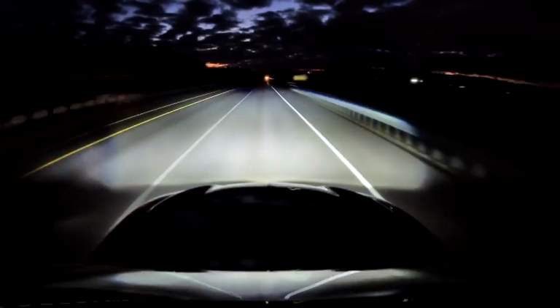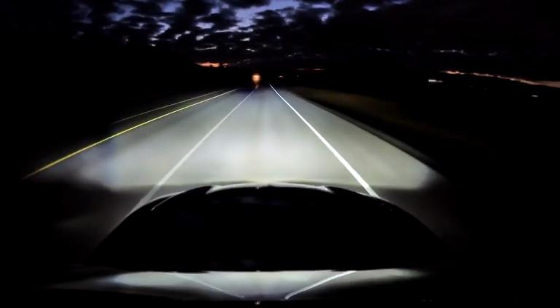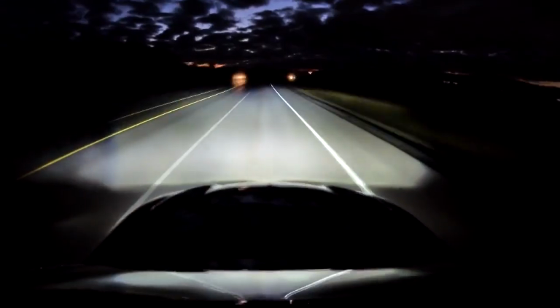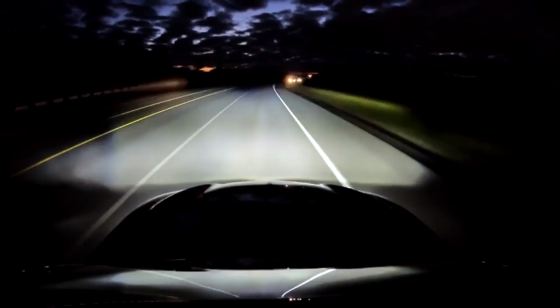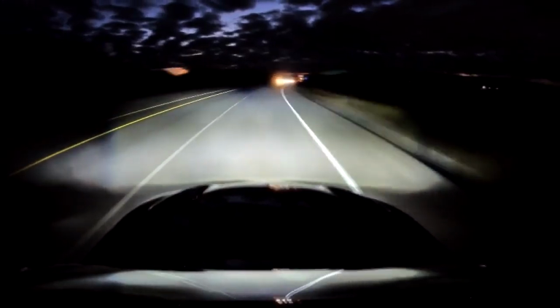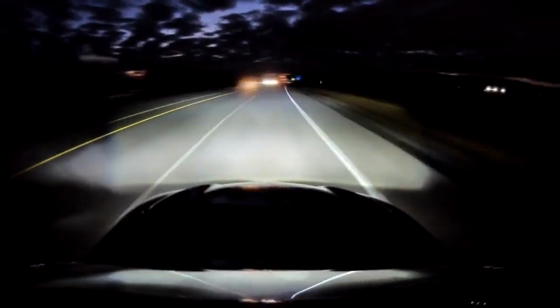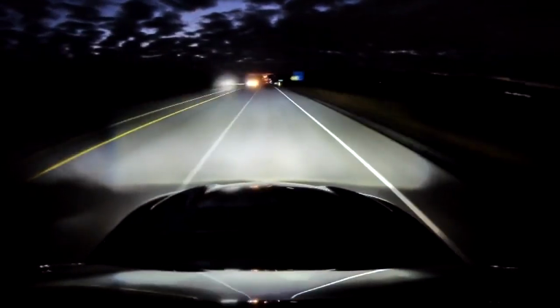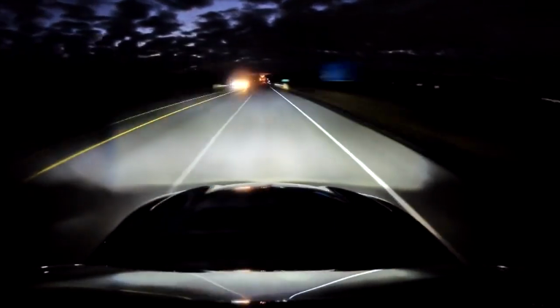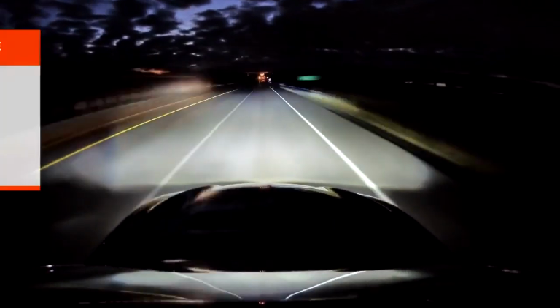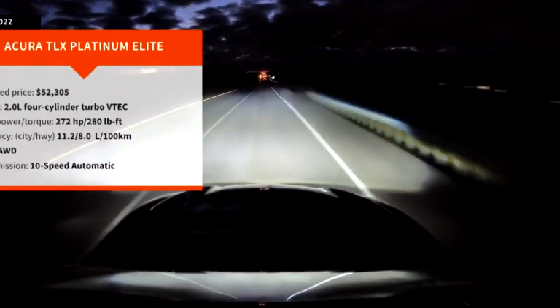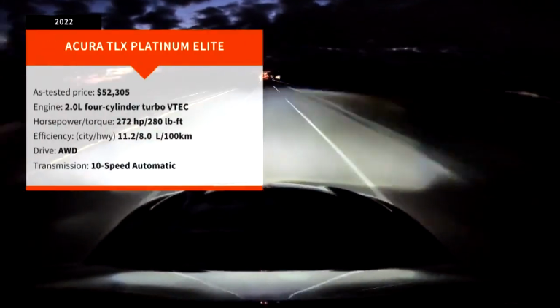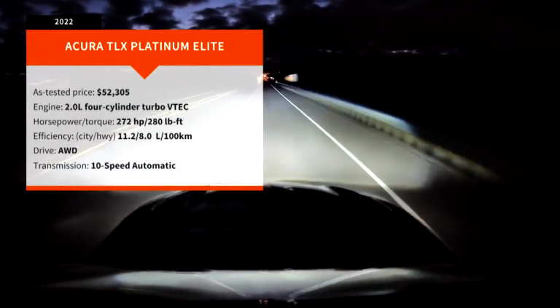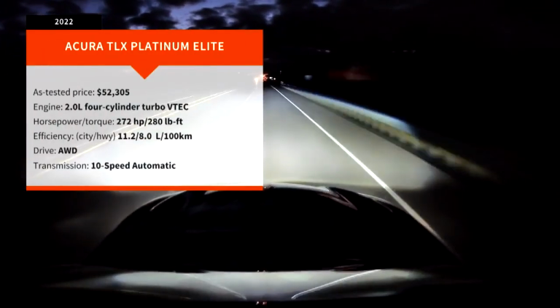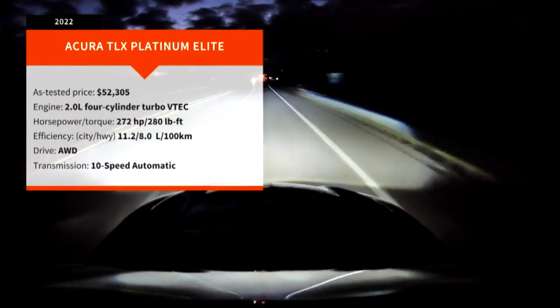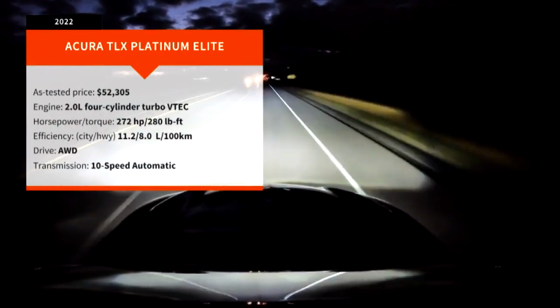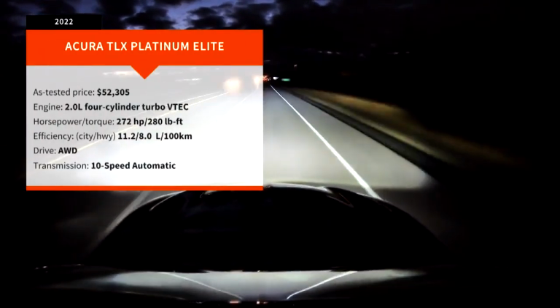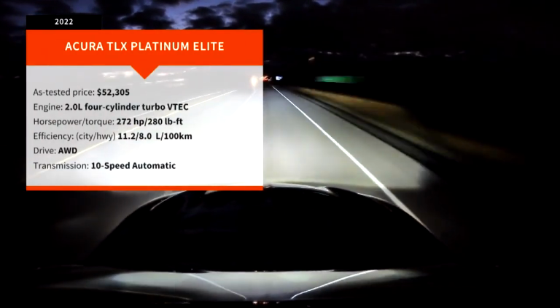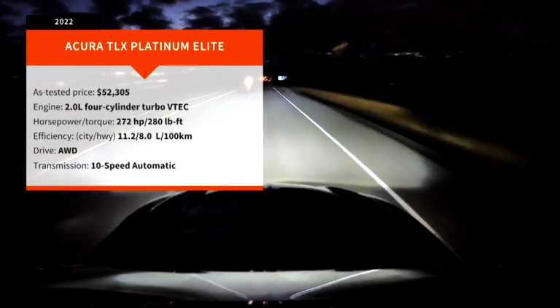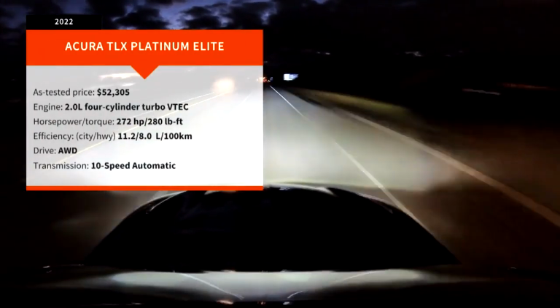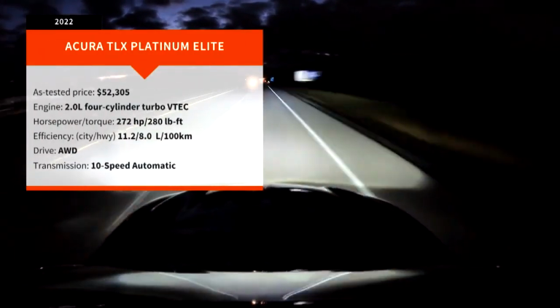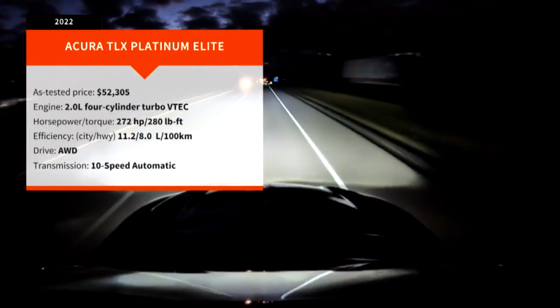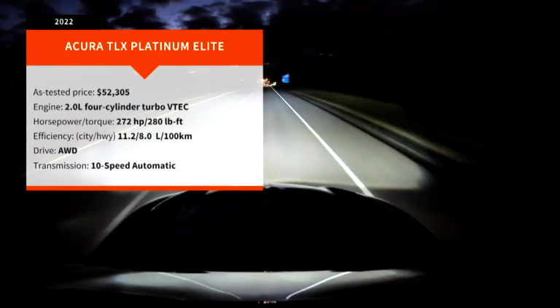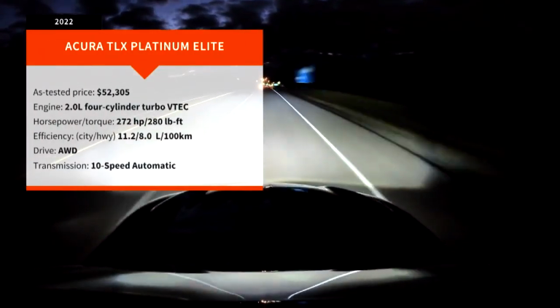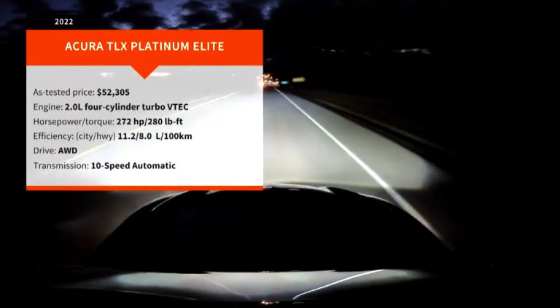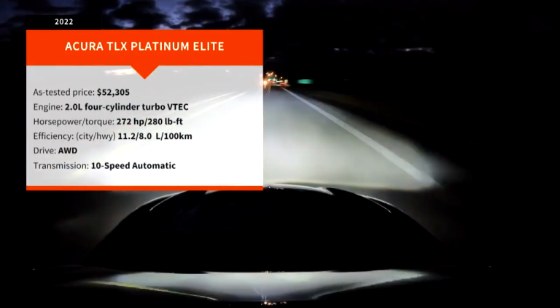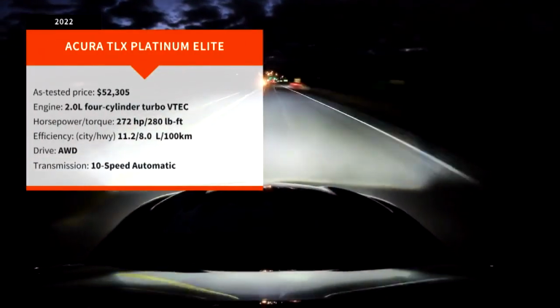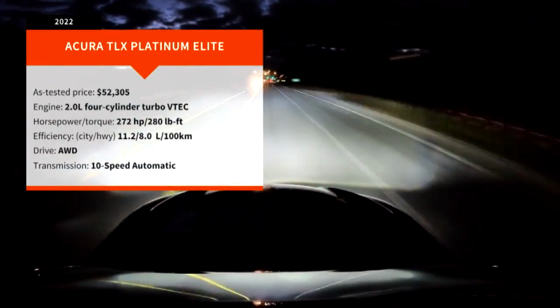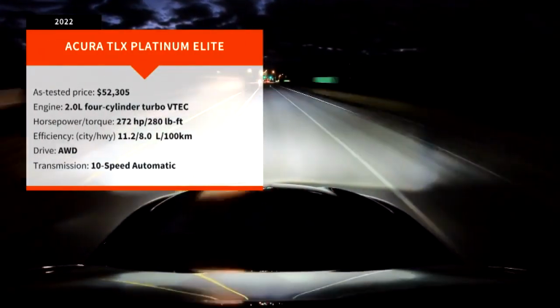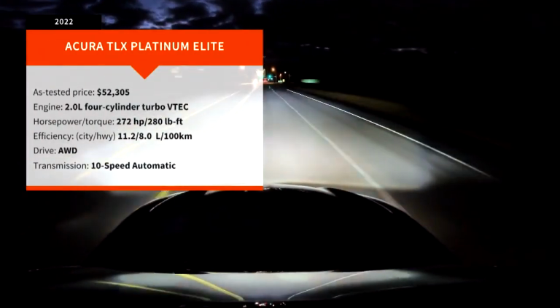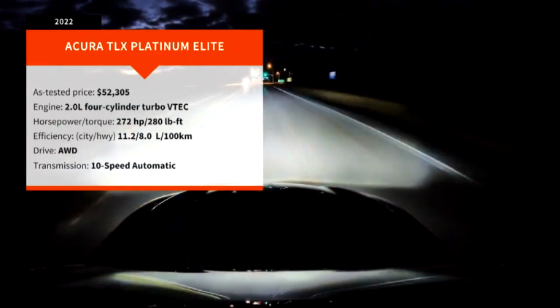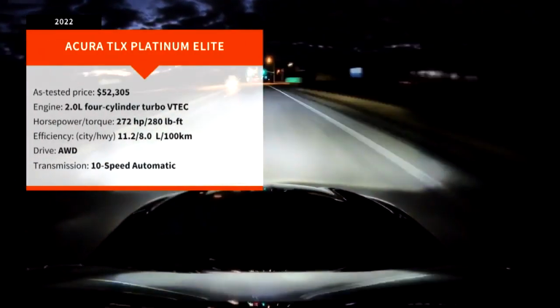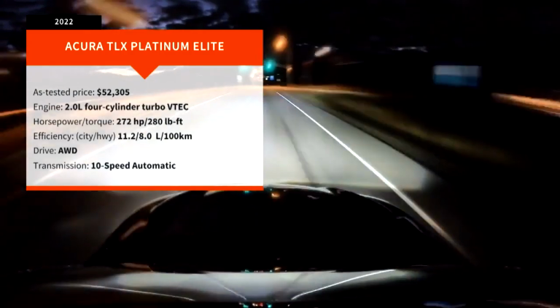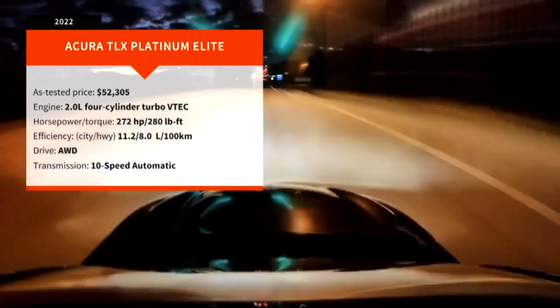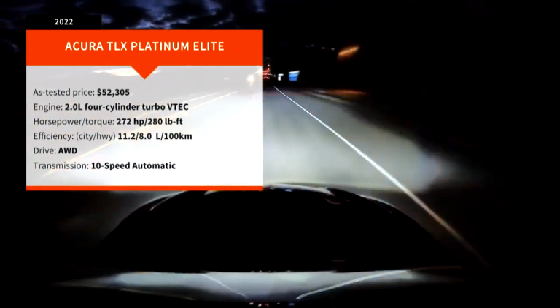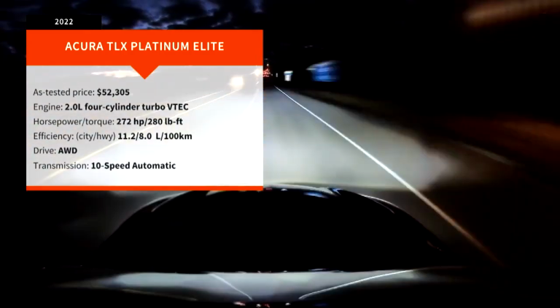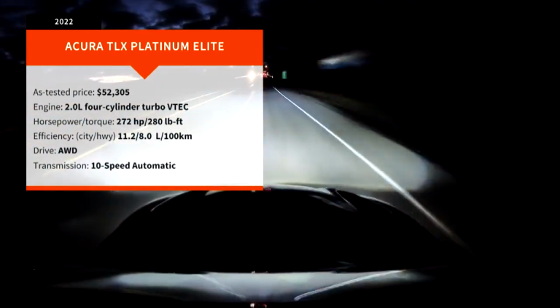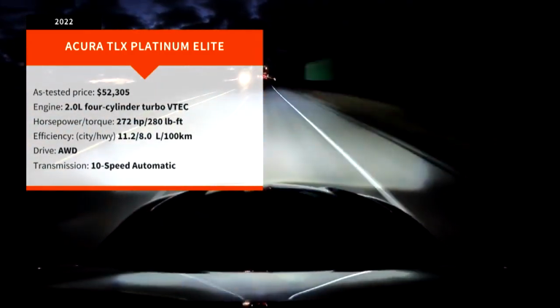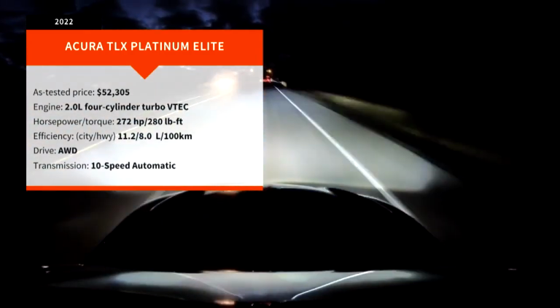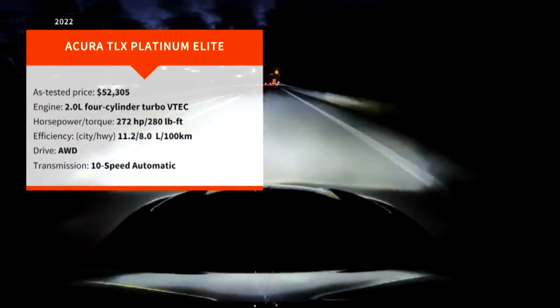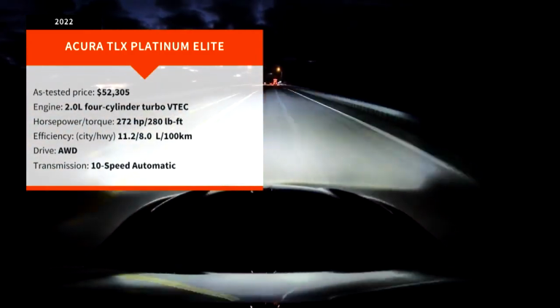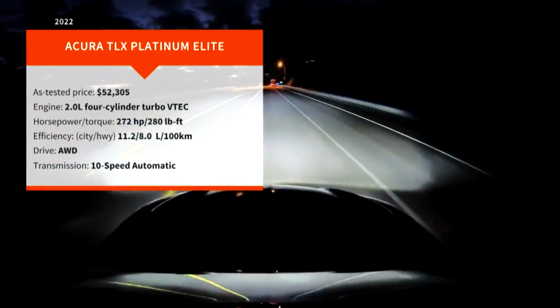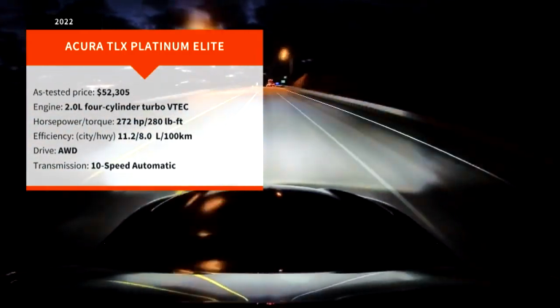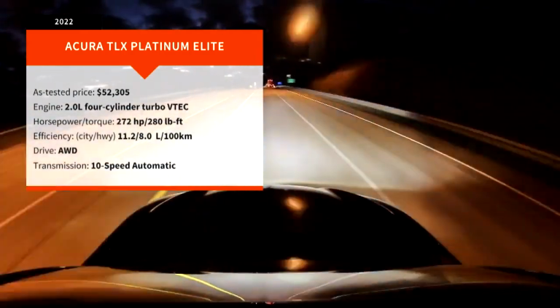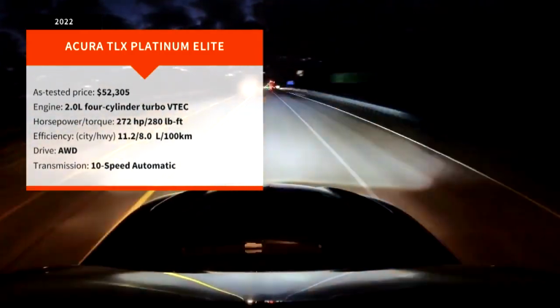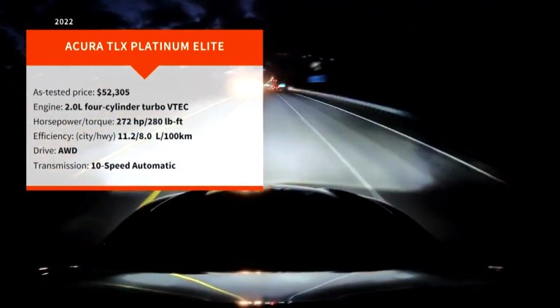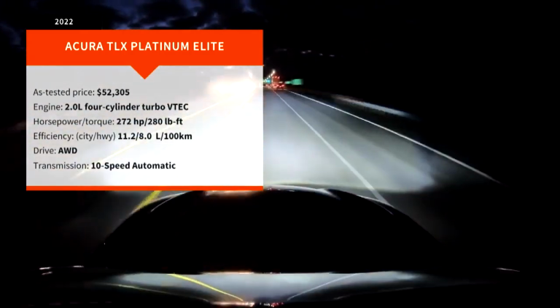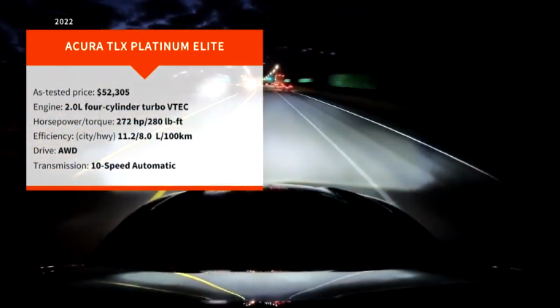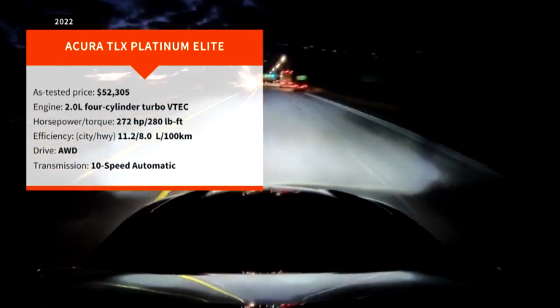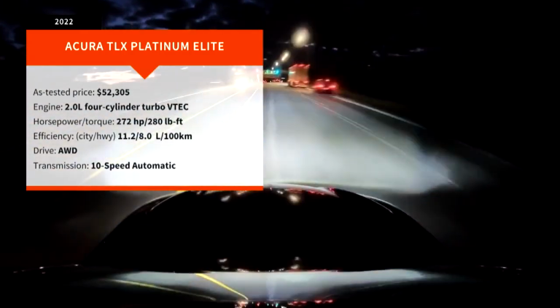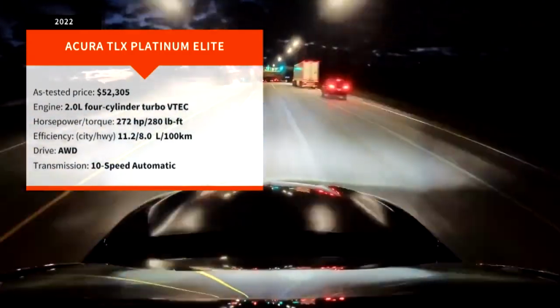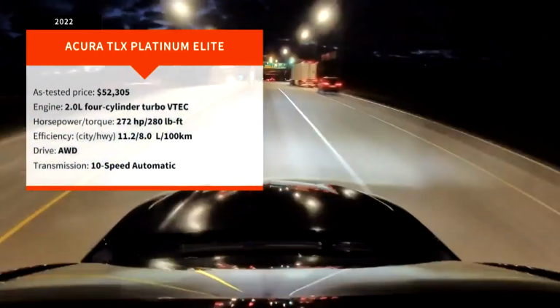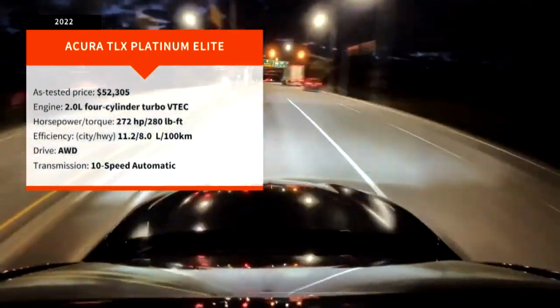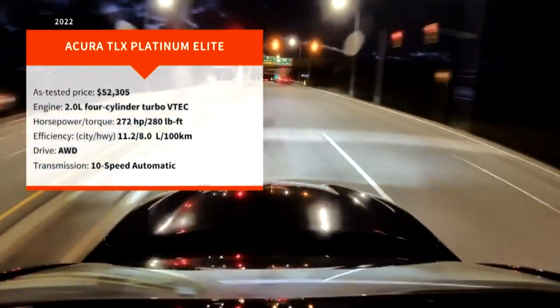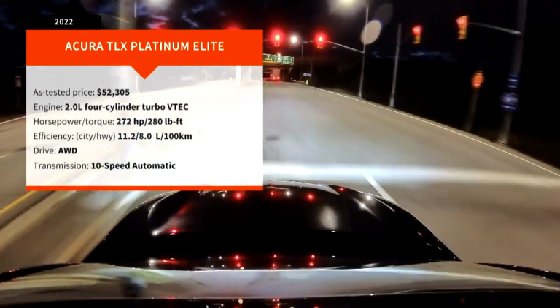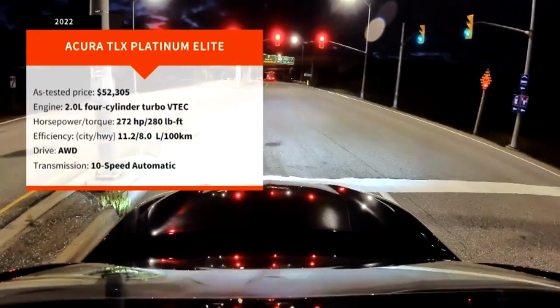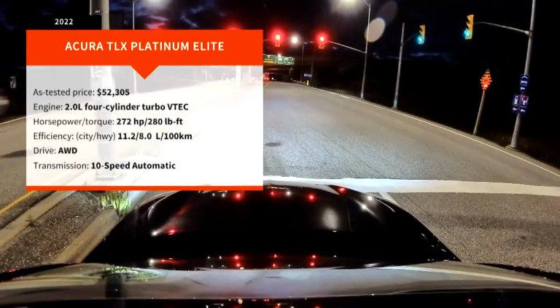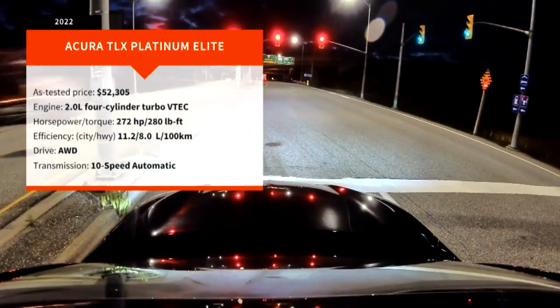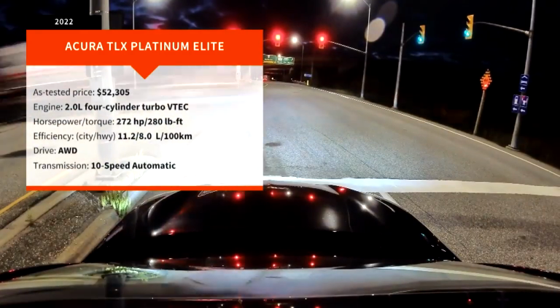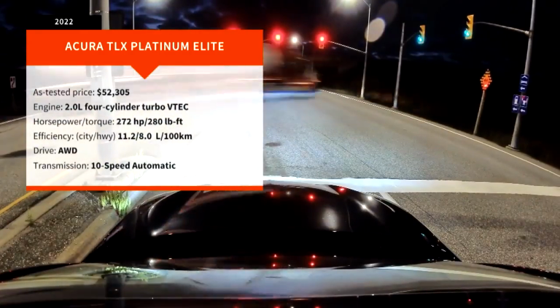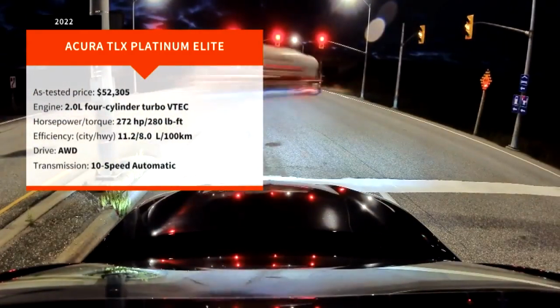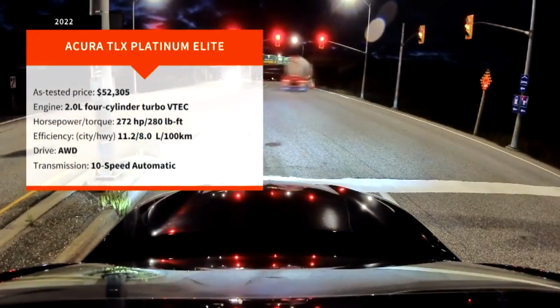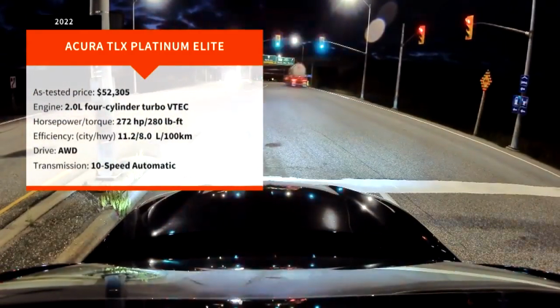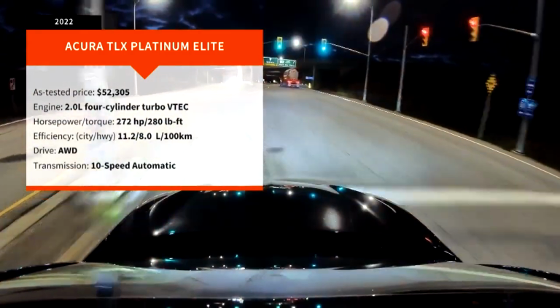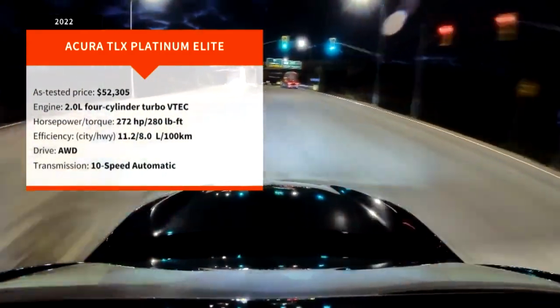For 2022, the Acura TLX starts in the mid-40s, and my Platinum Elite tester comes in from just under $52,500.